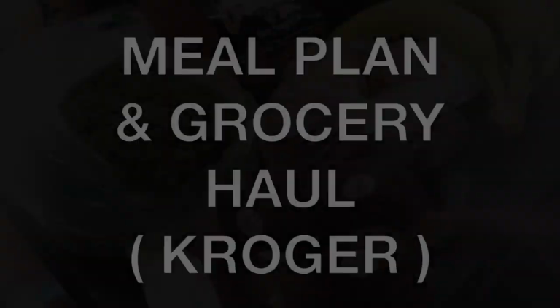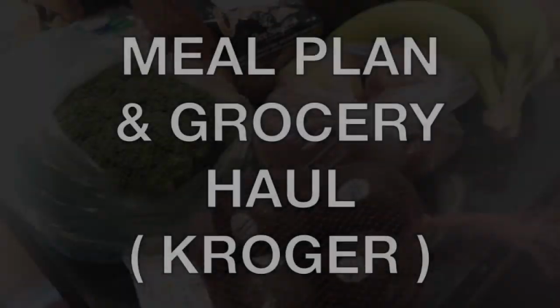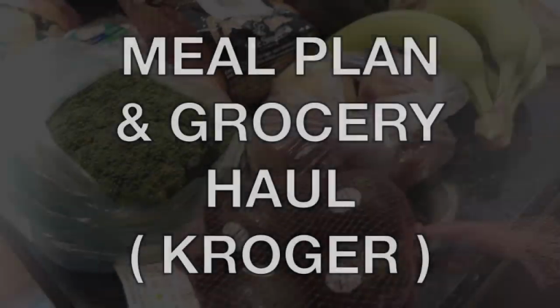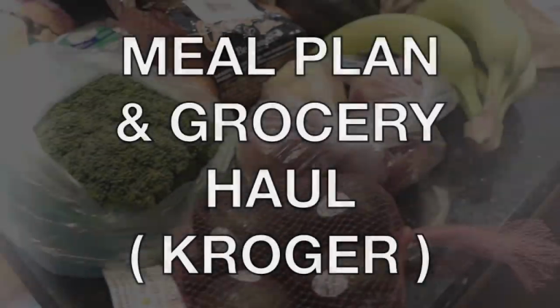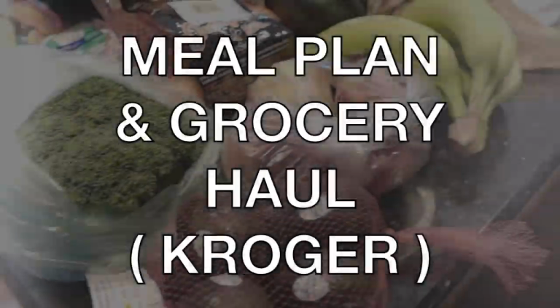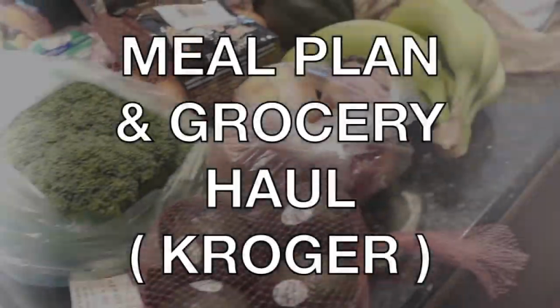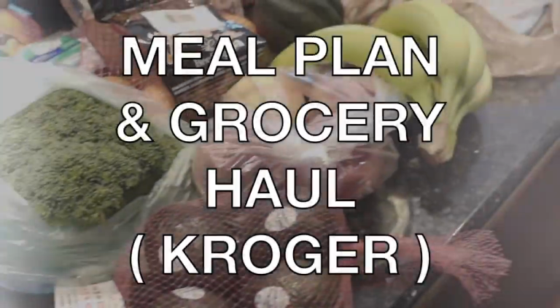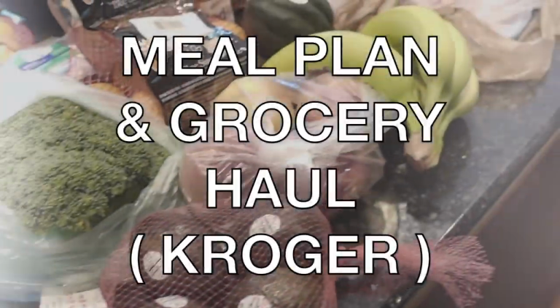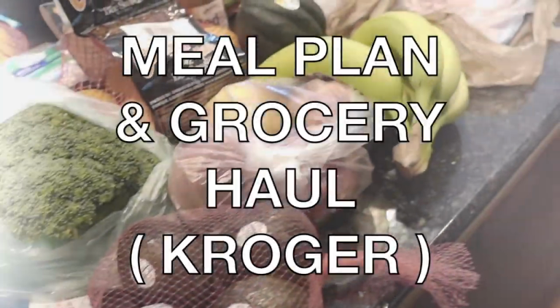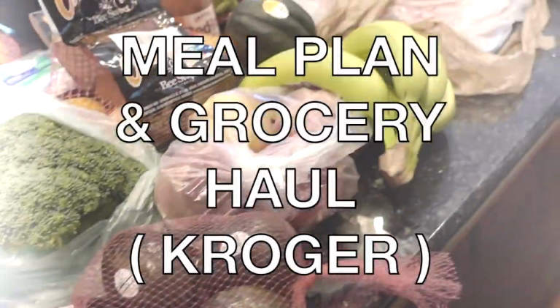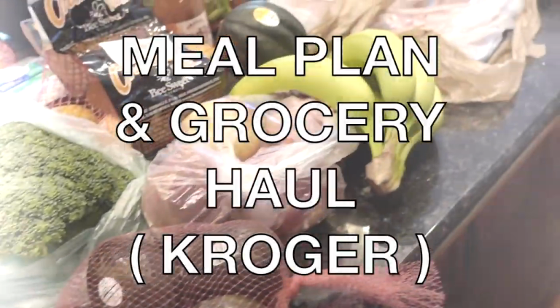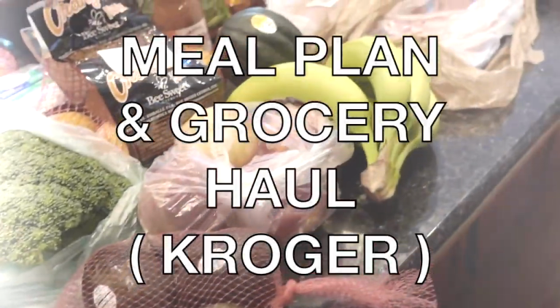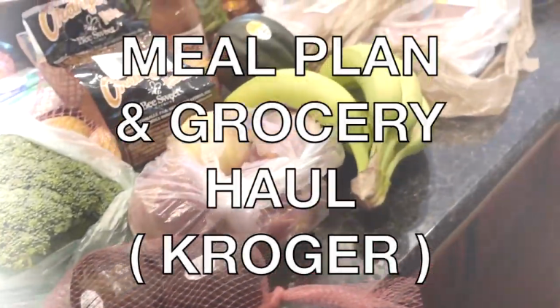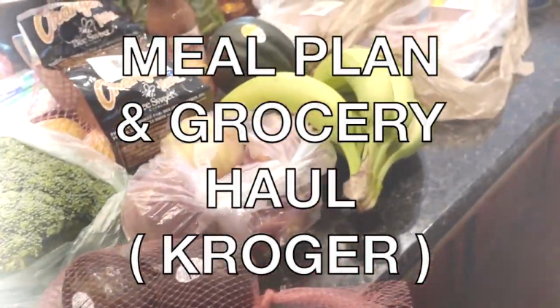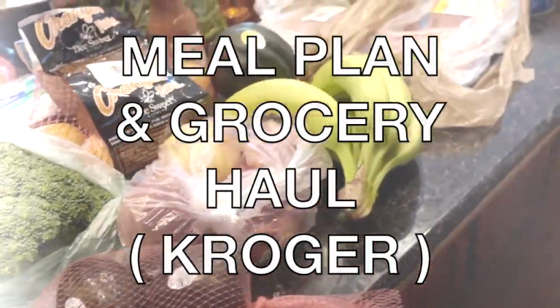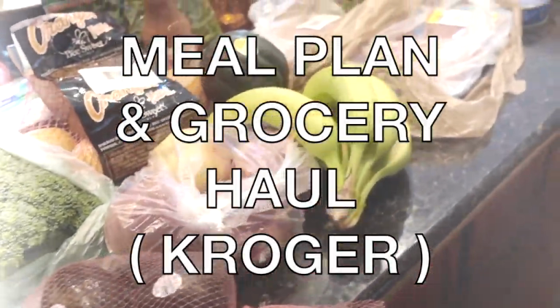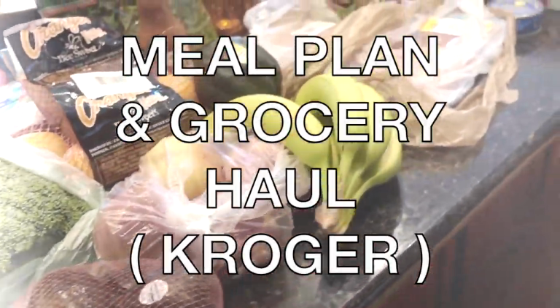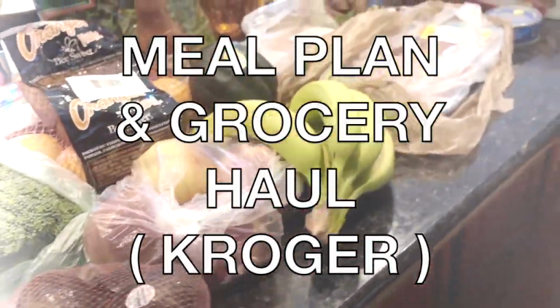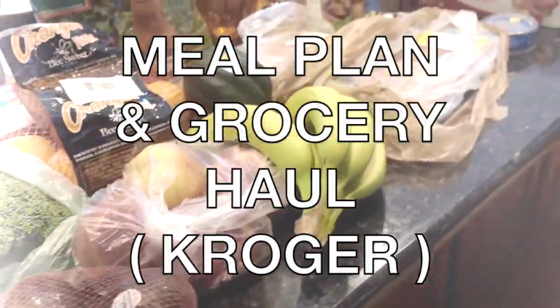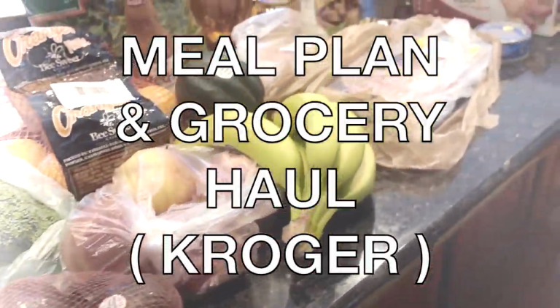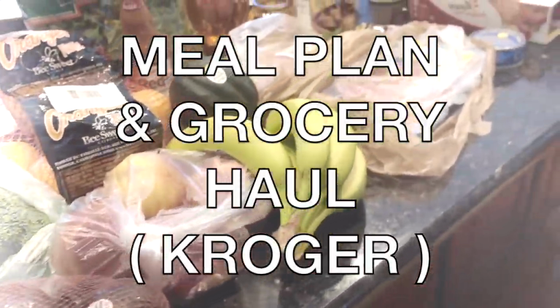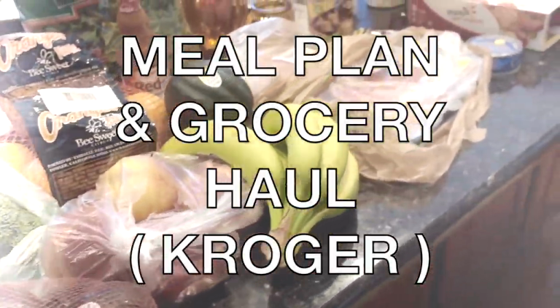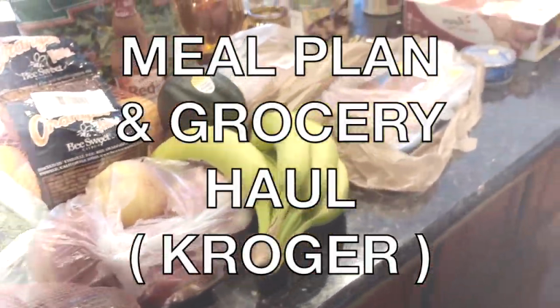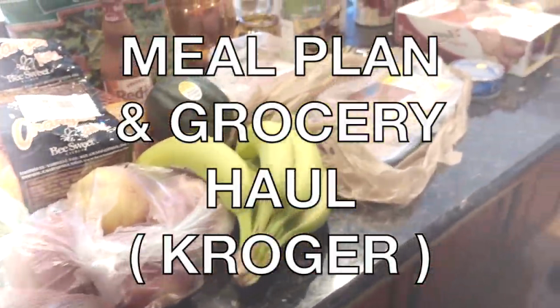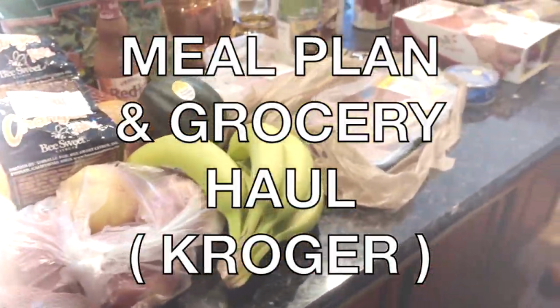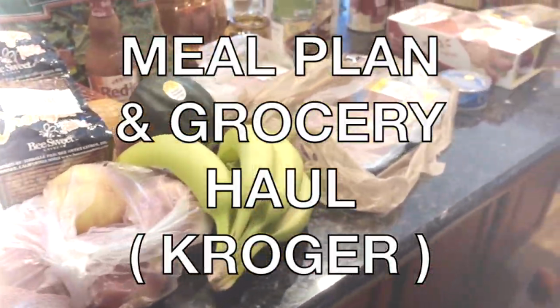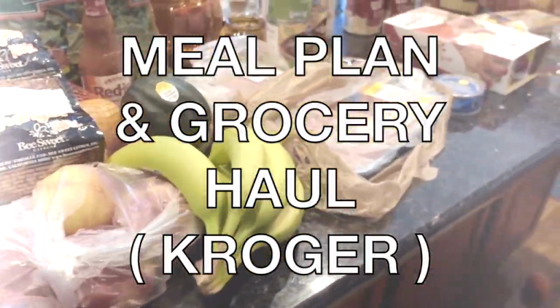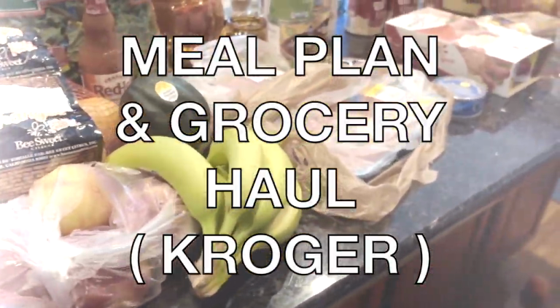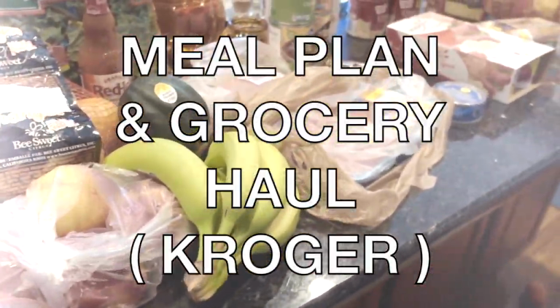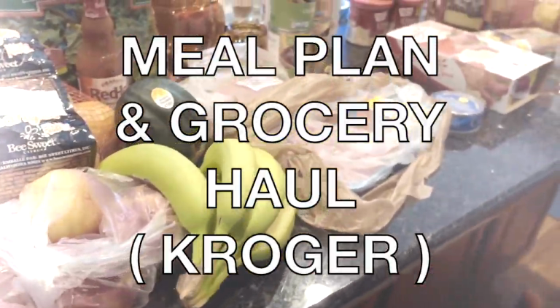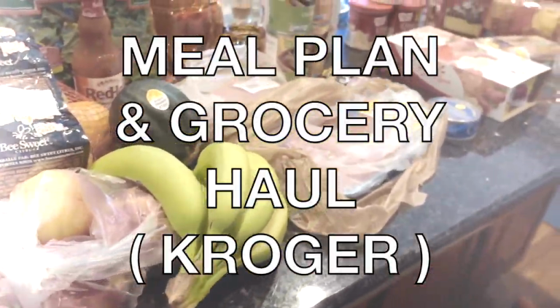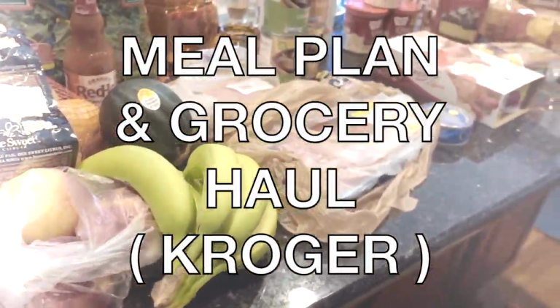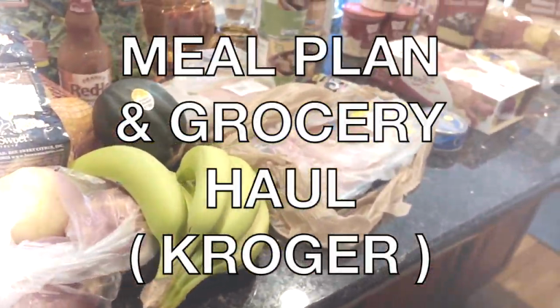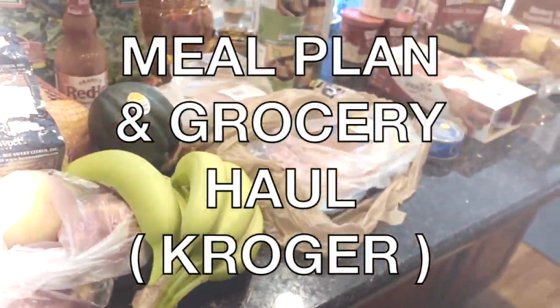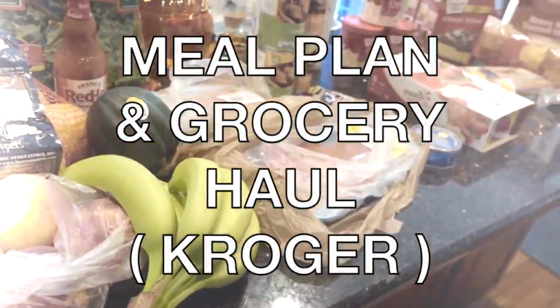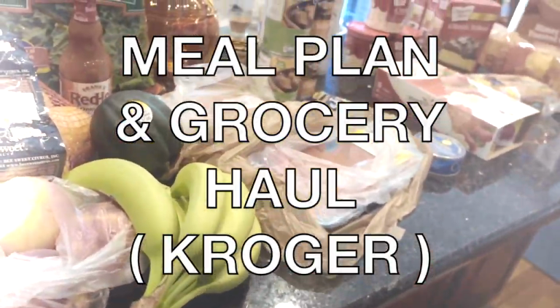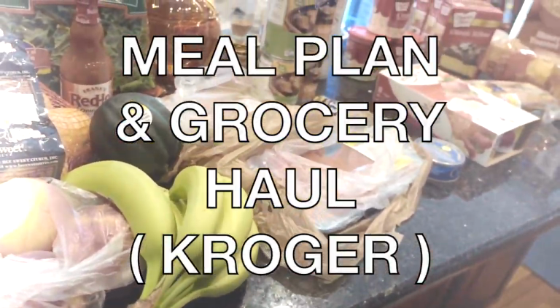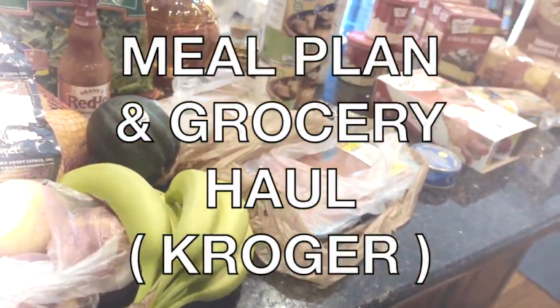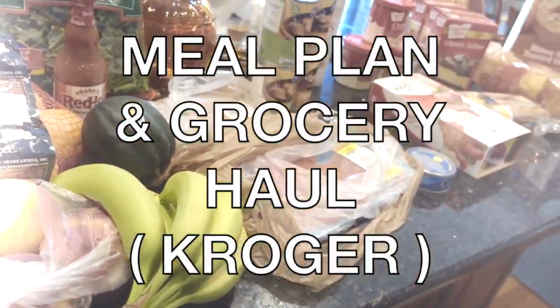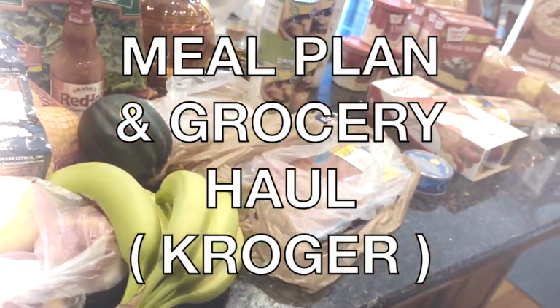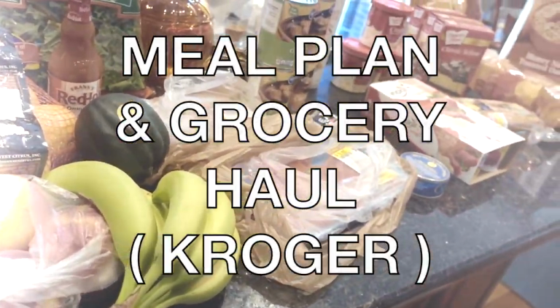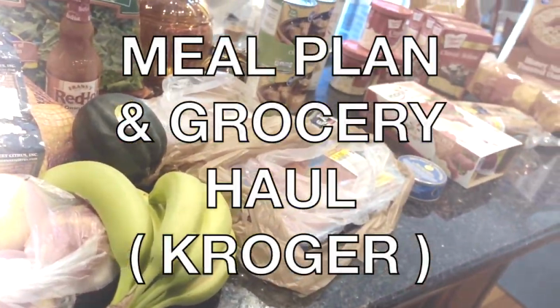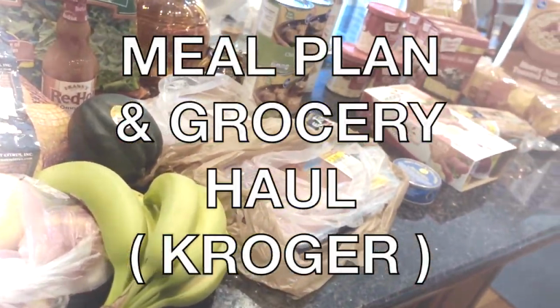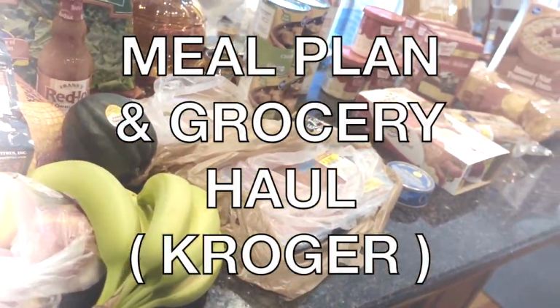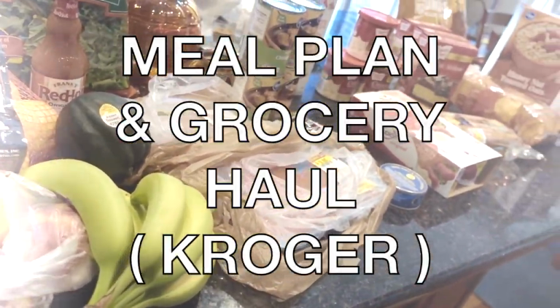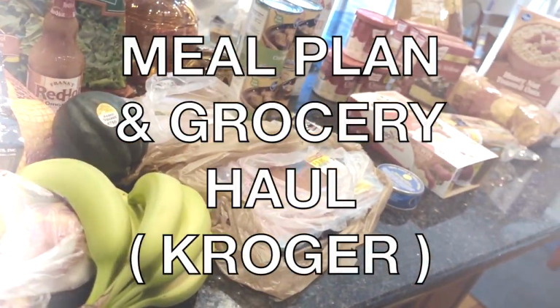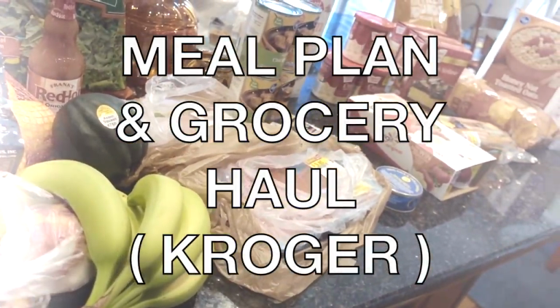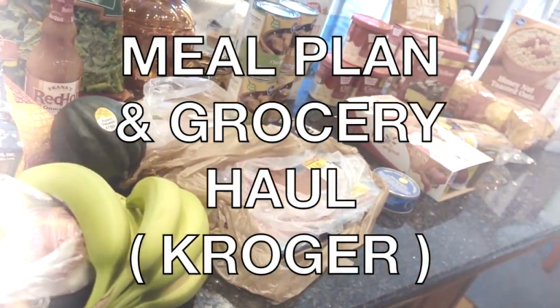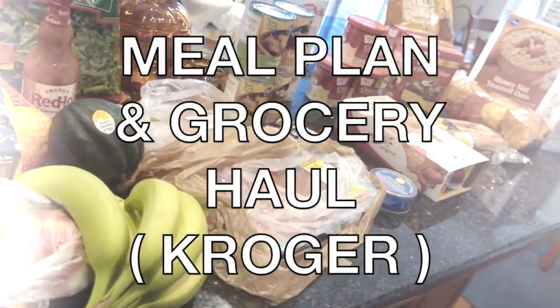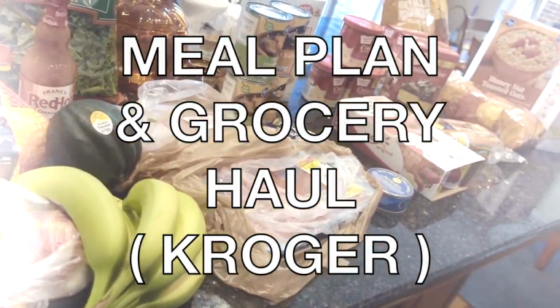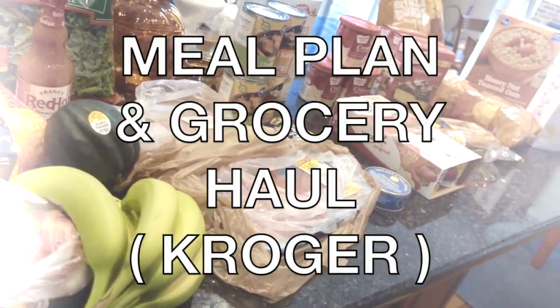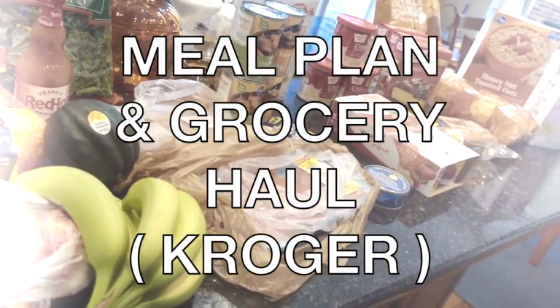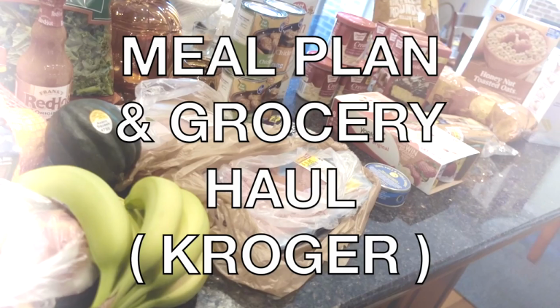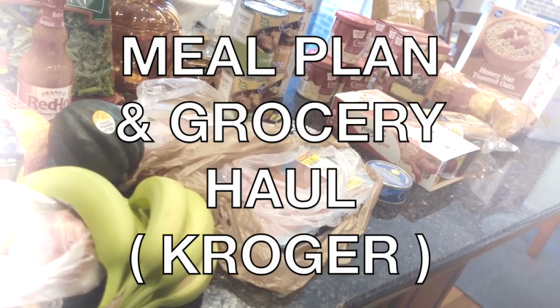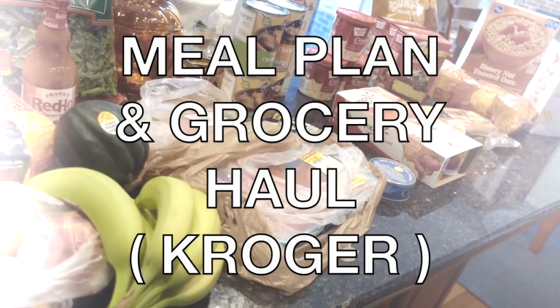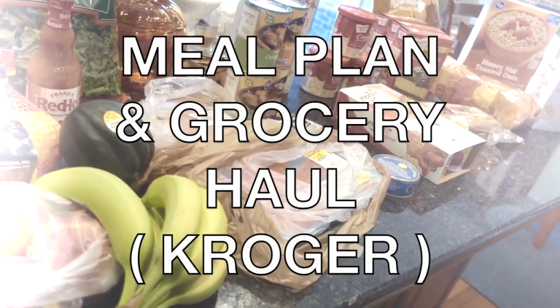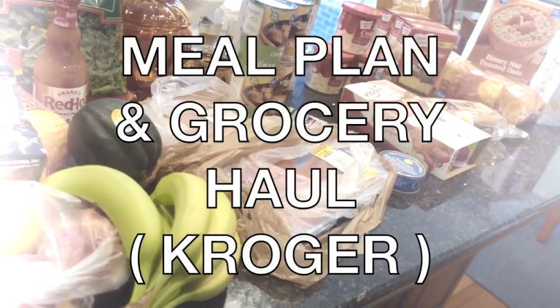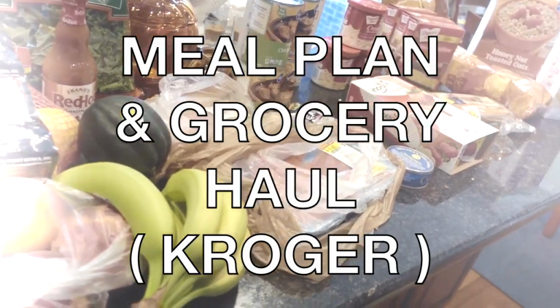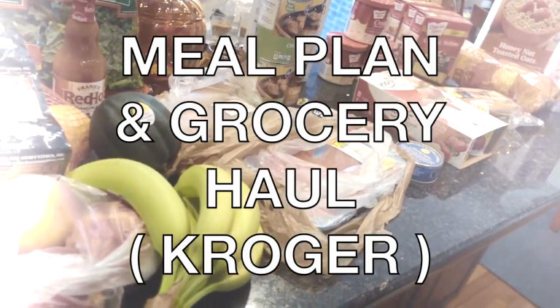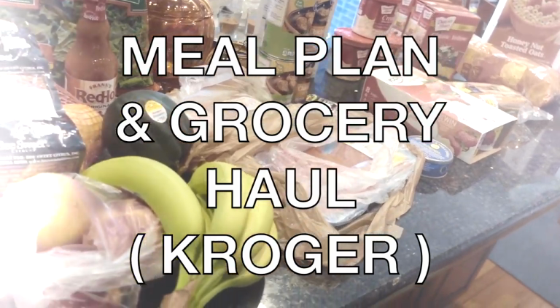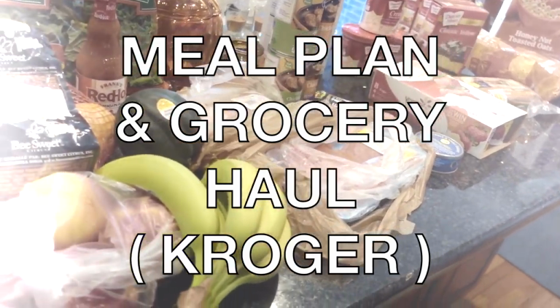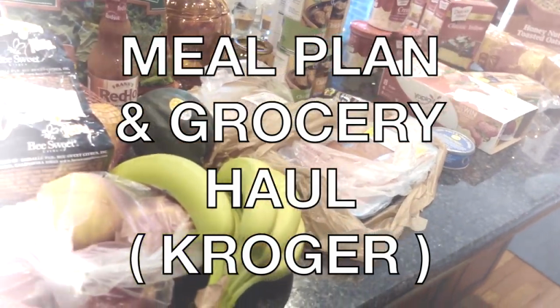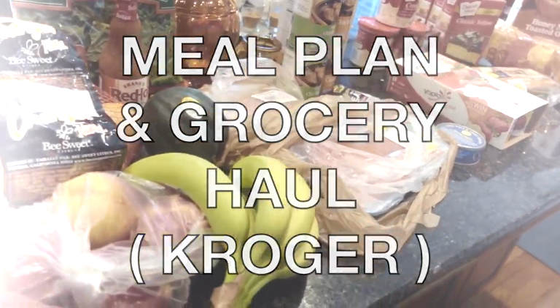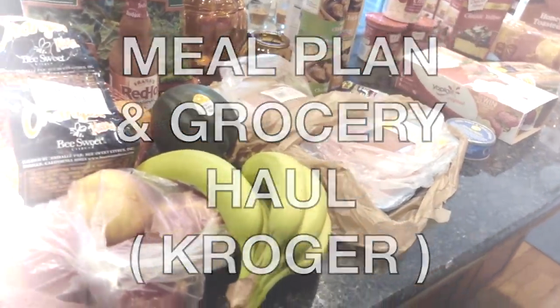Hey guys, it's Clara. Welcome back to my channel. This video is our meal plan for the week, but first a Kroger haul.